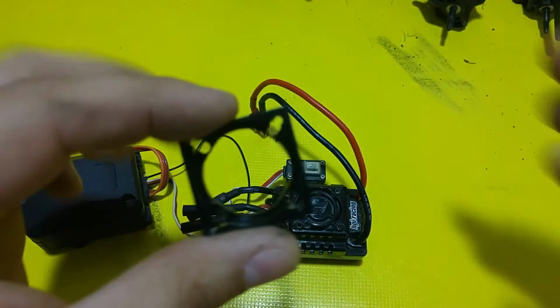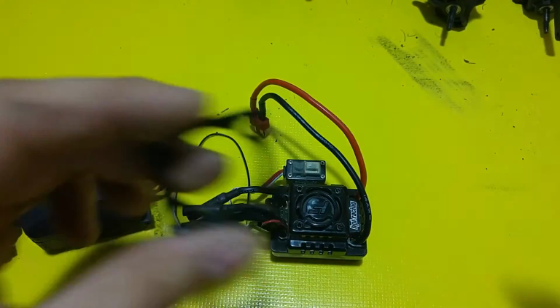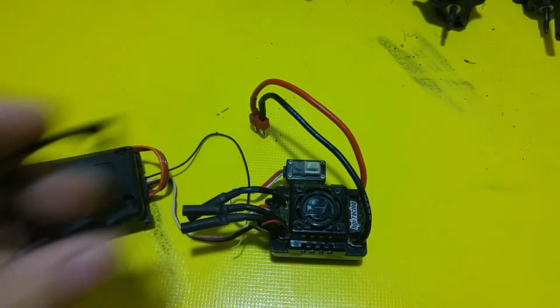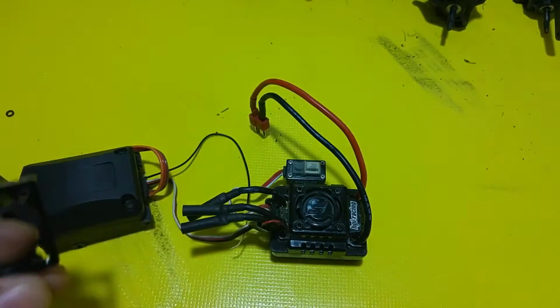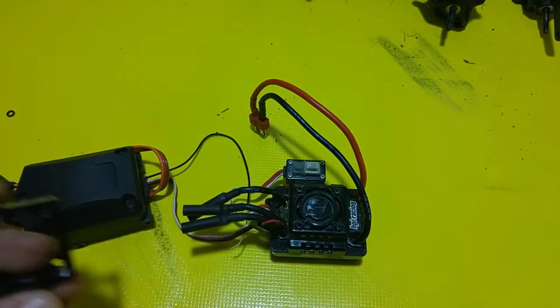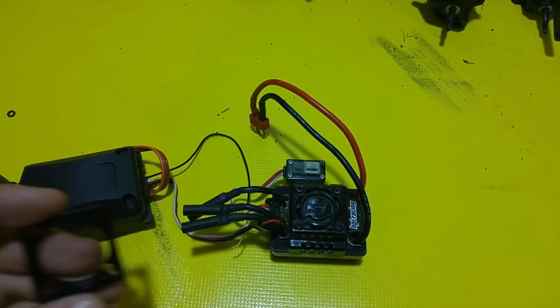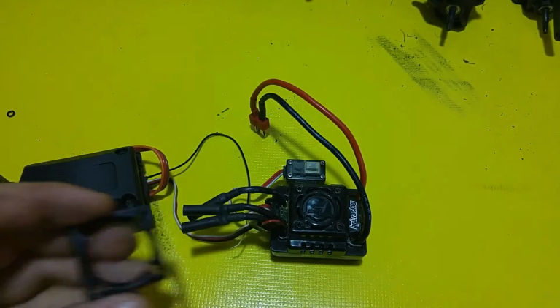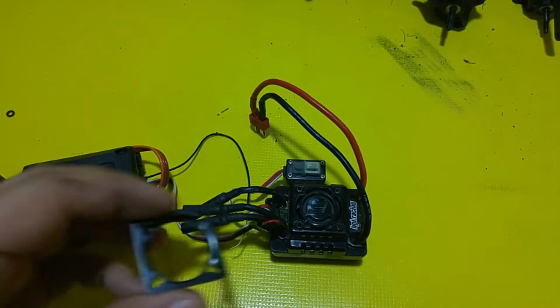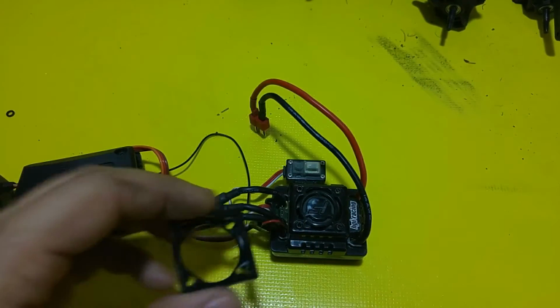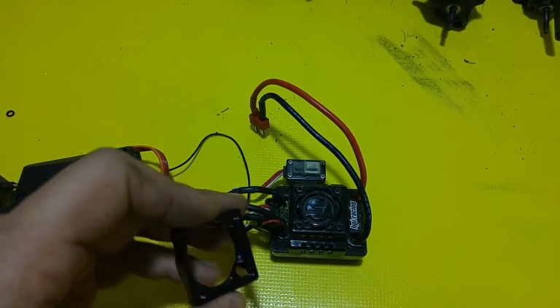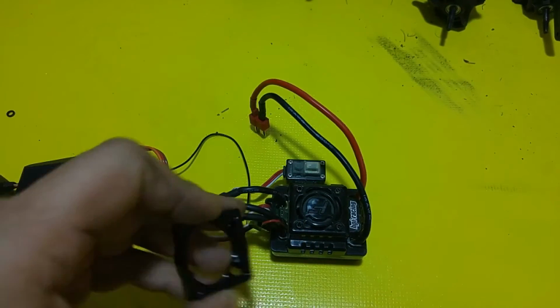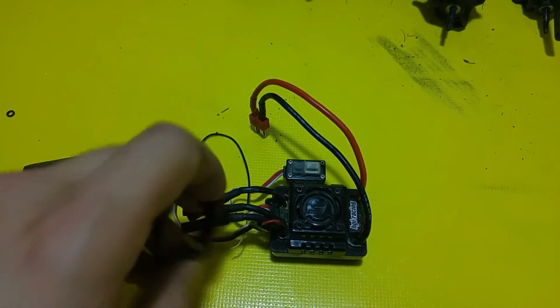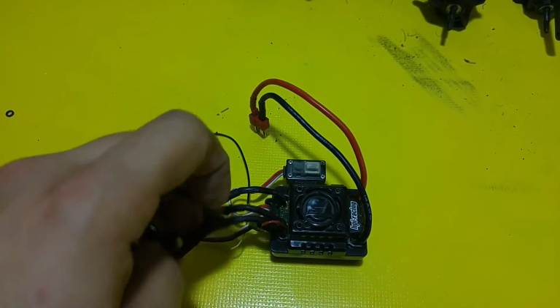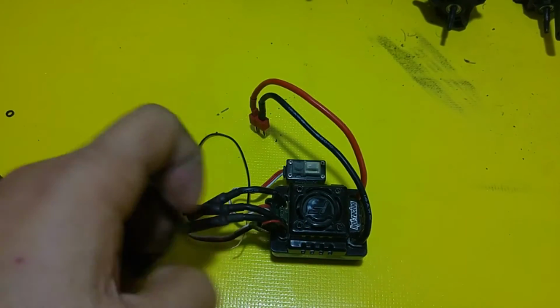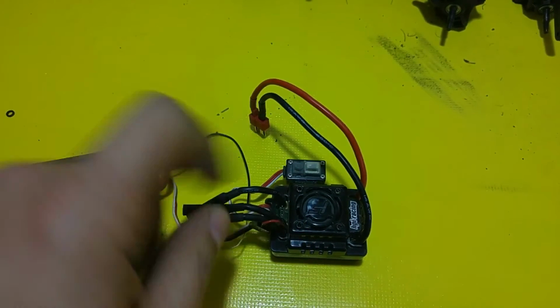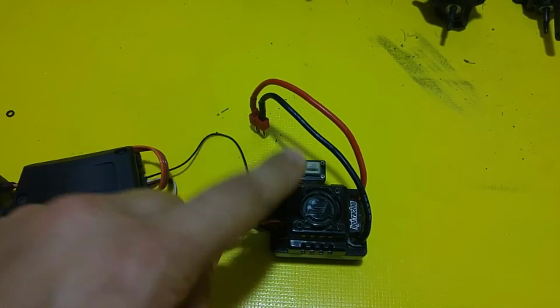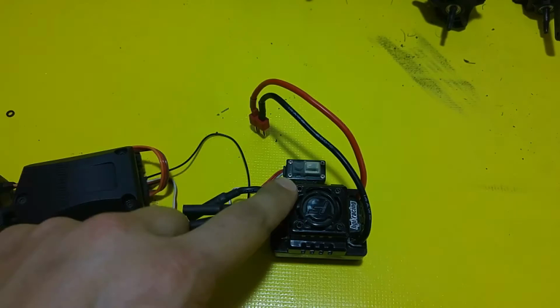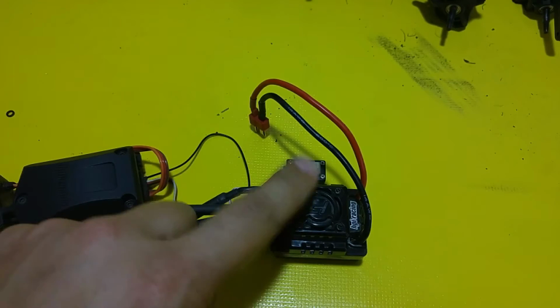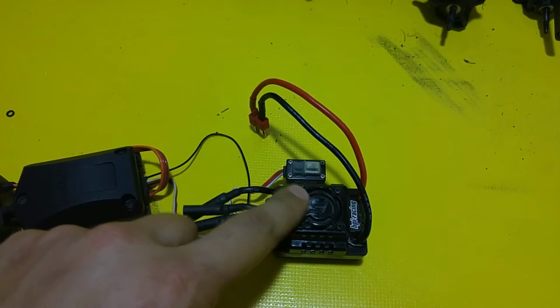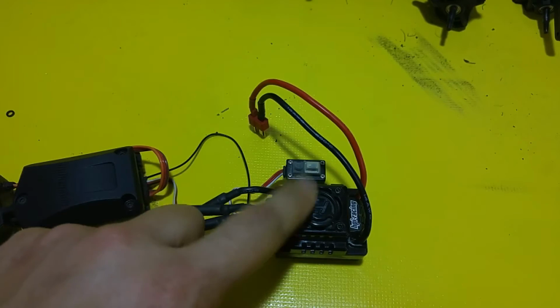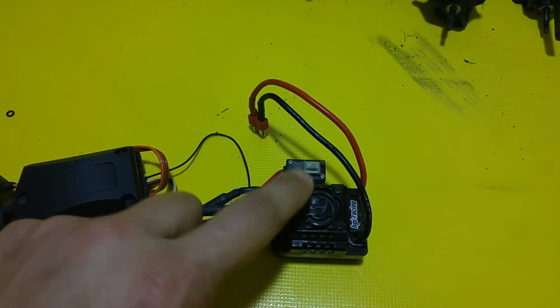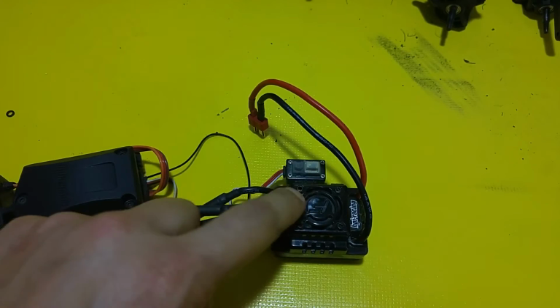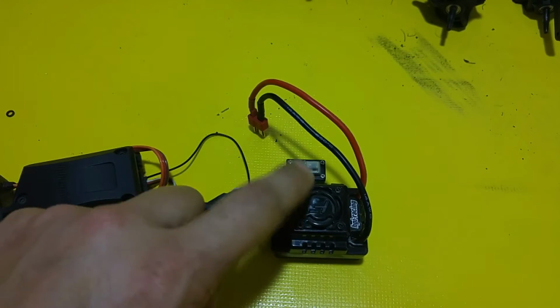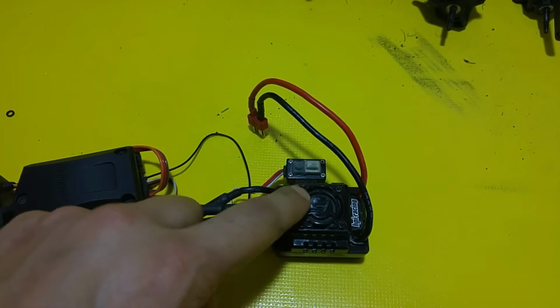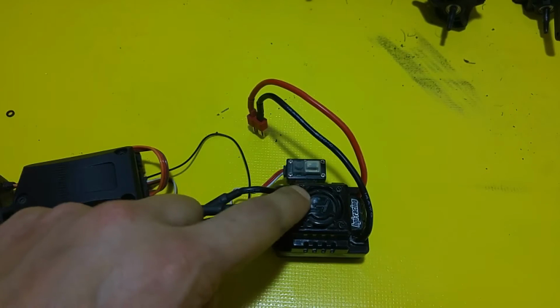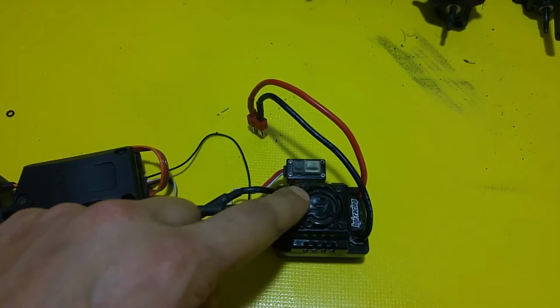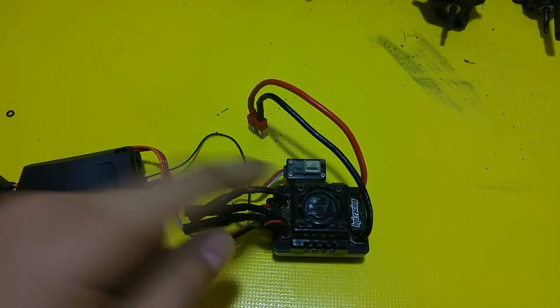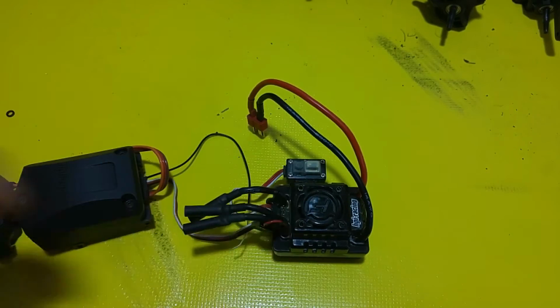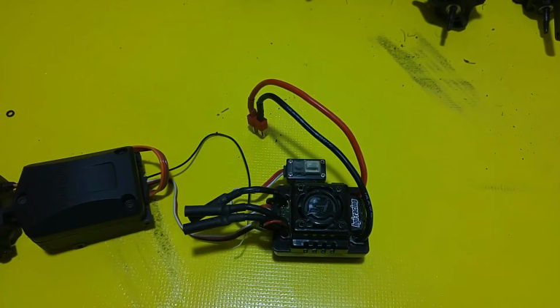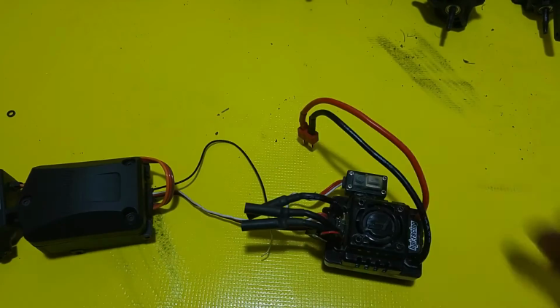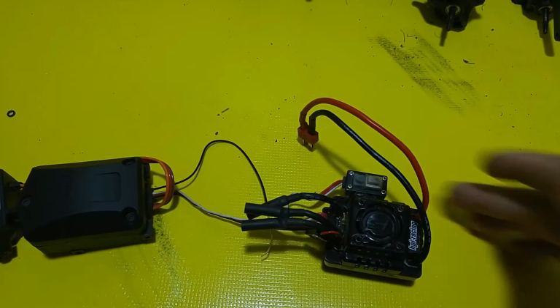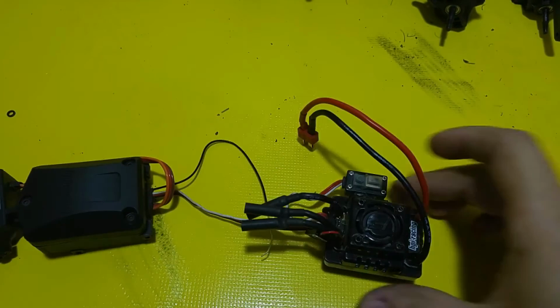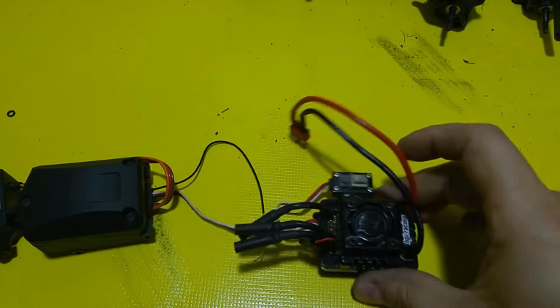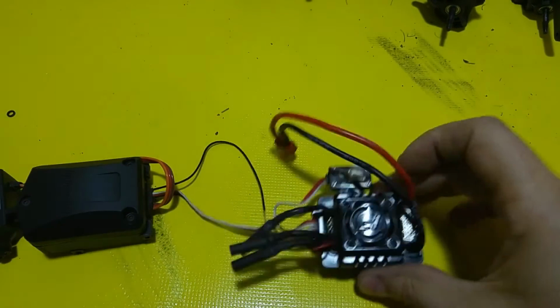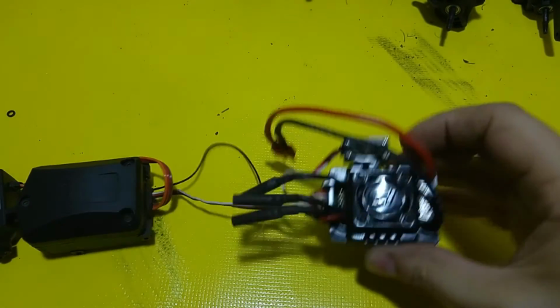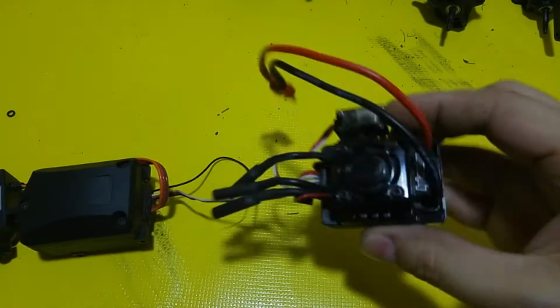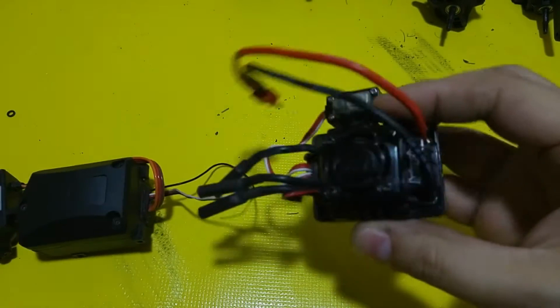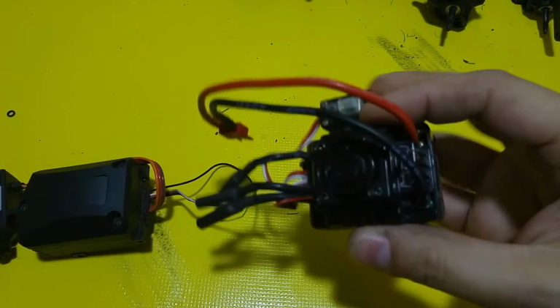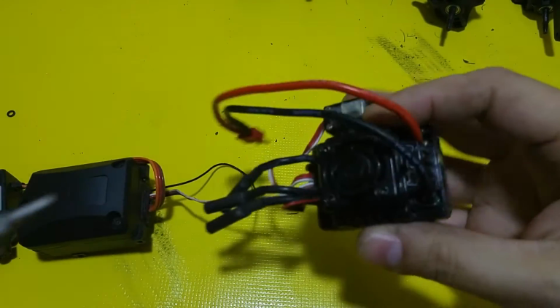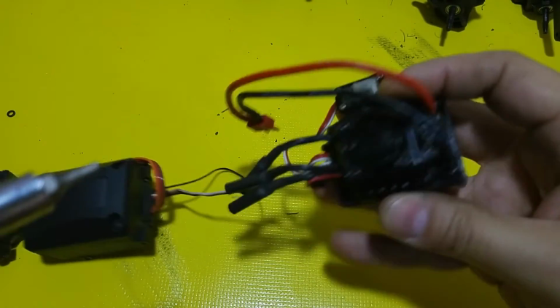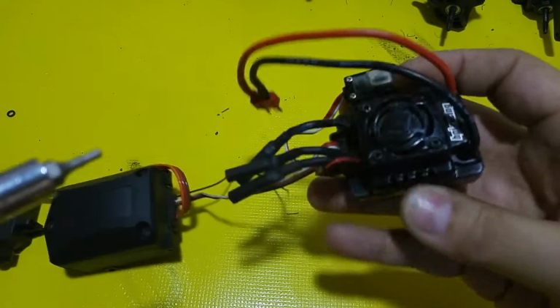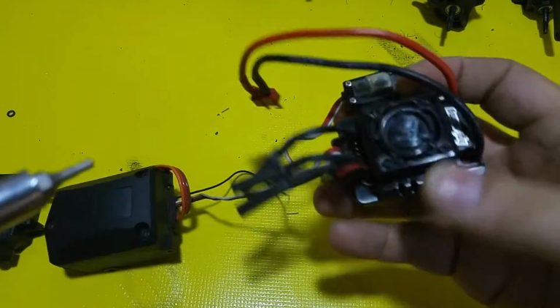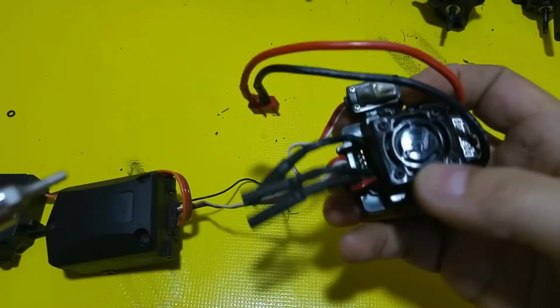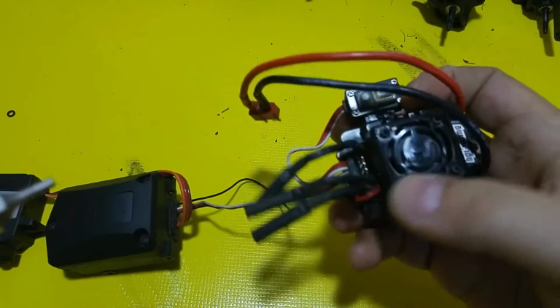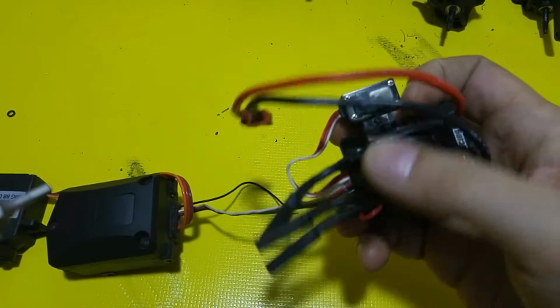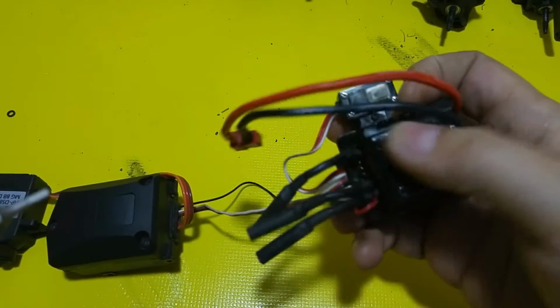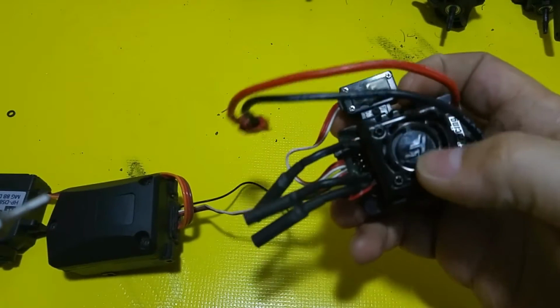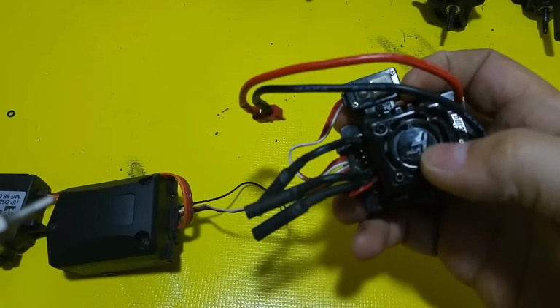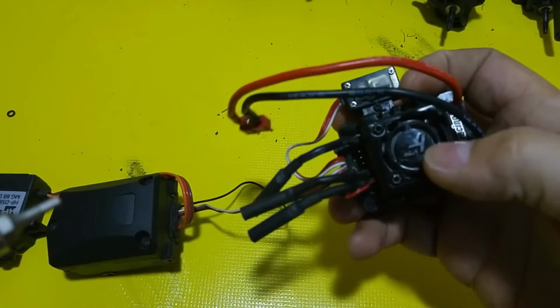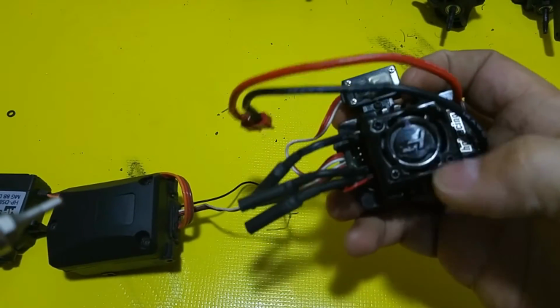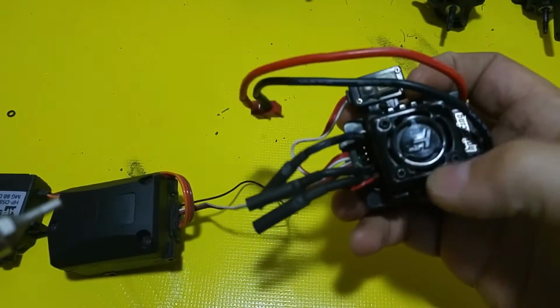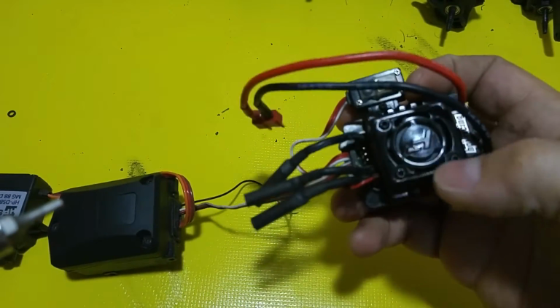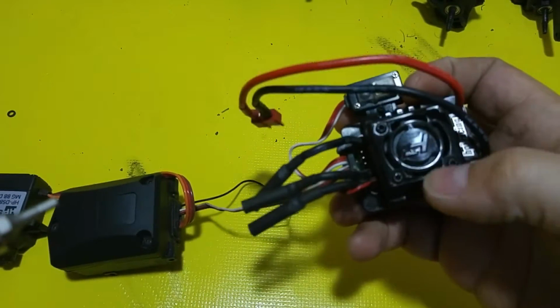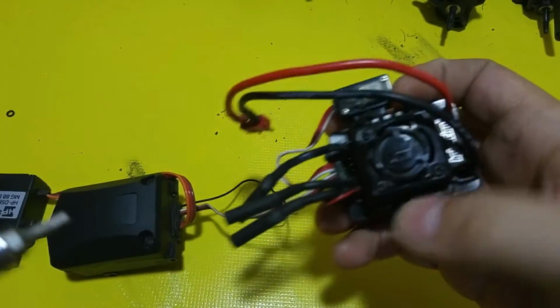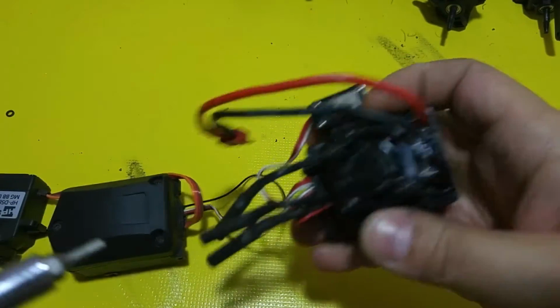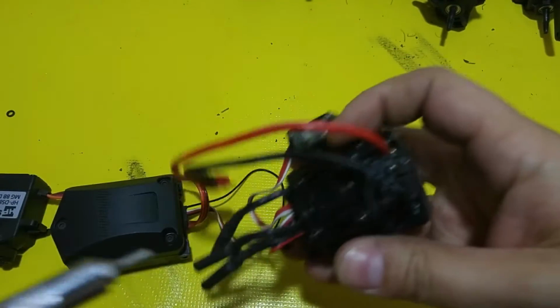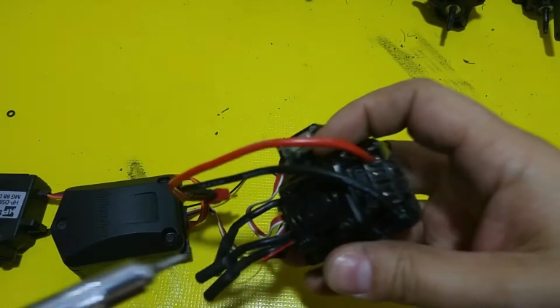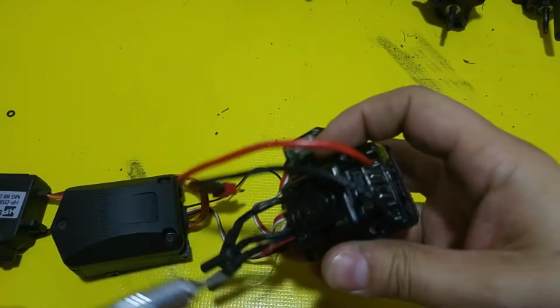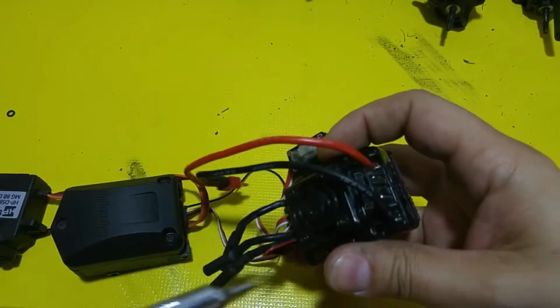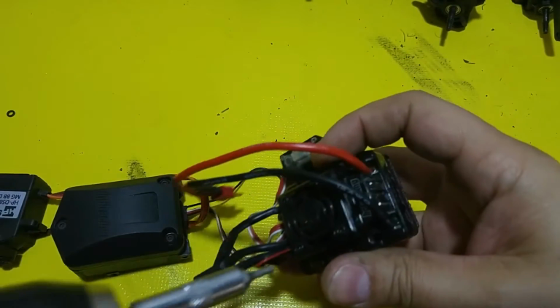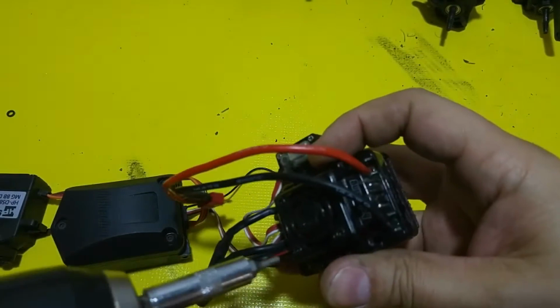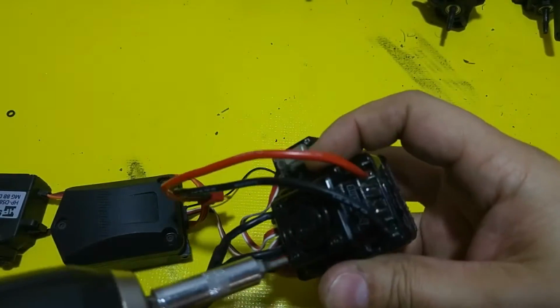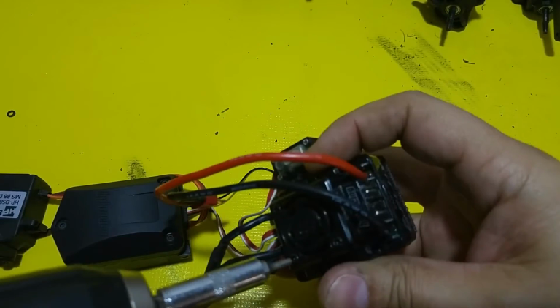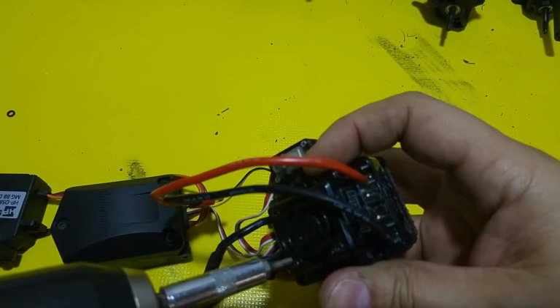The first thing we need to do is get this cover off of here. It's got four screws, and the cover and fan will come off.